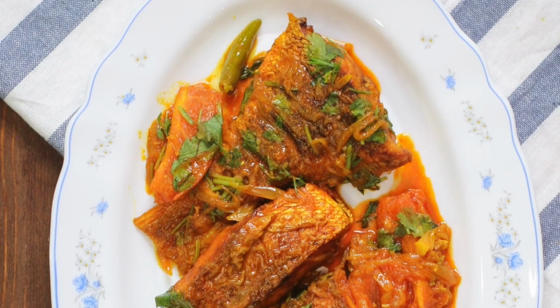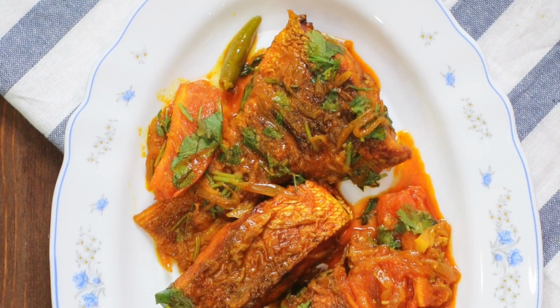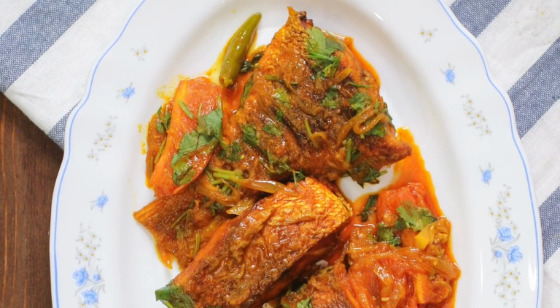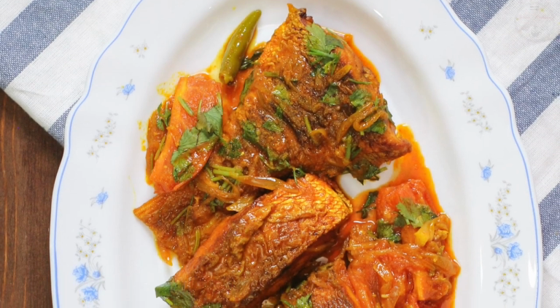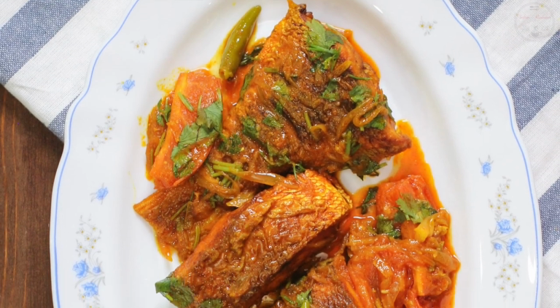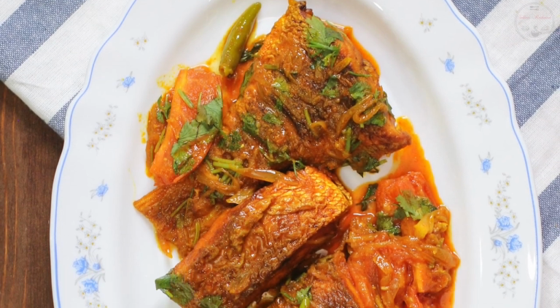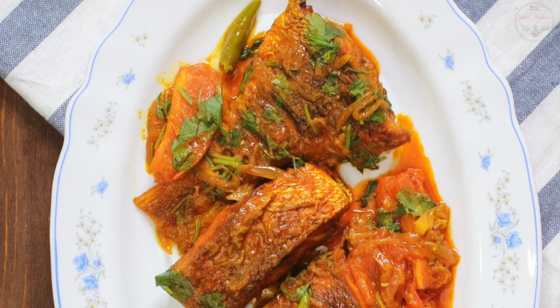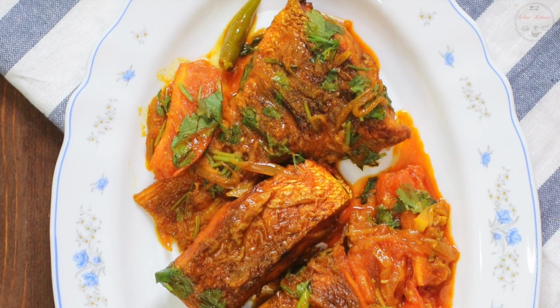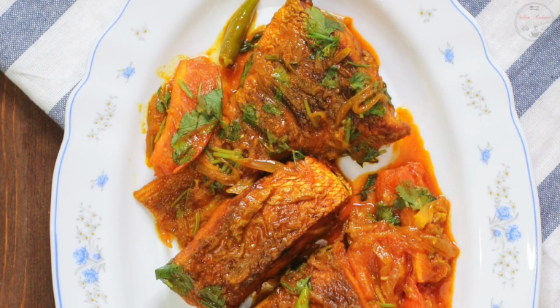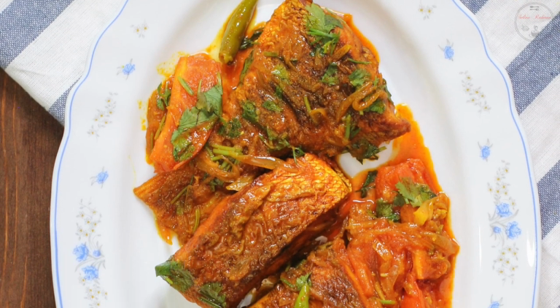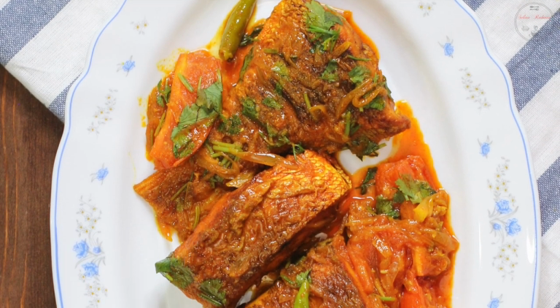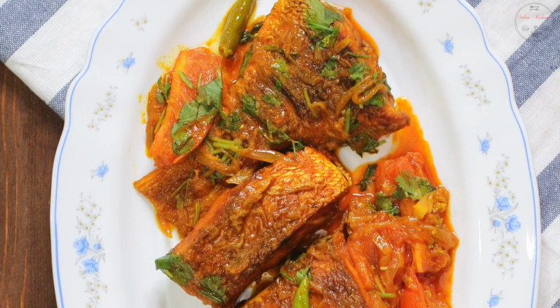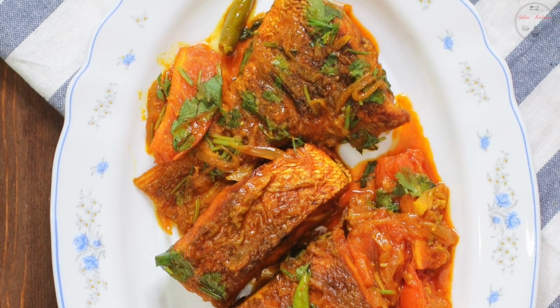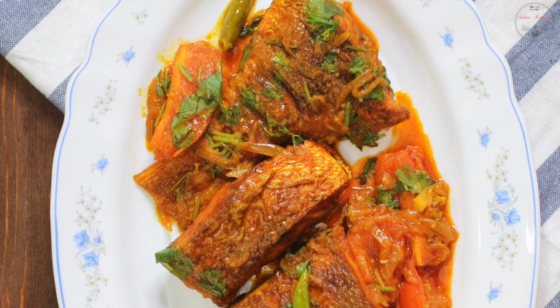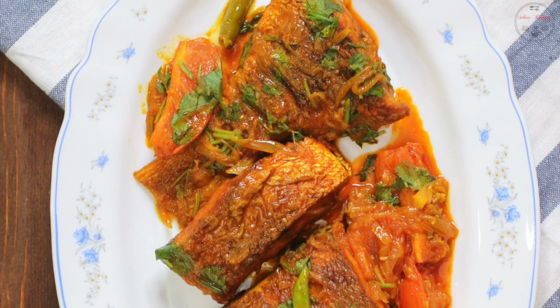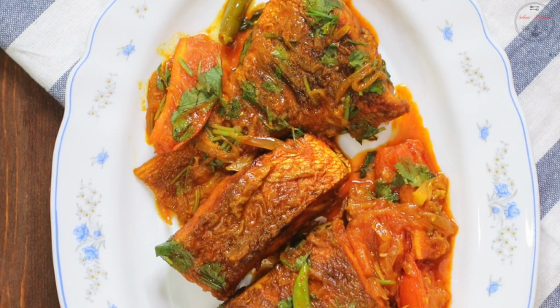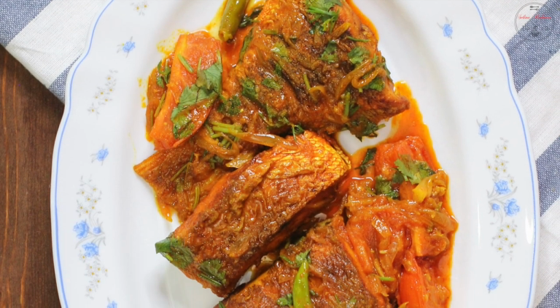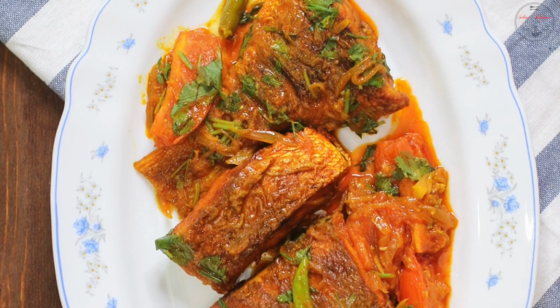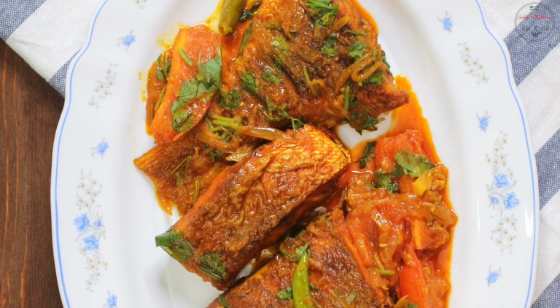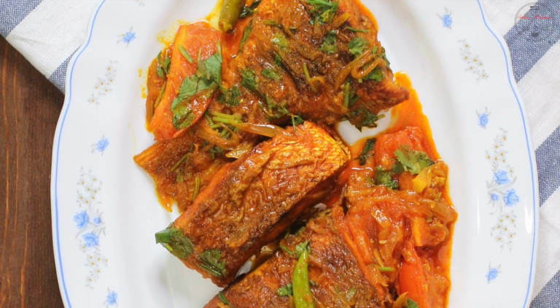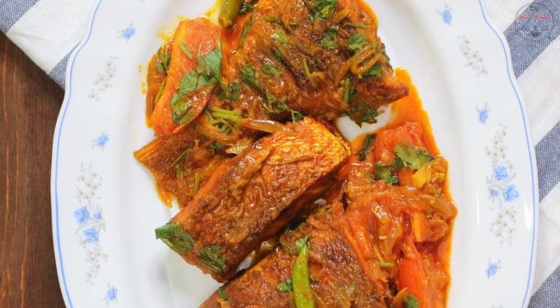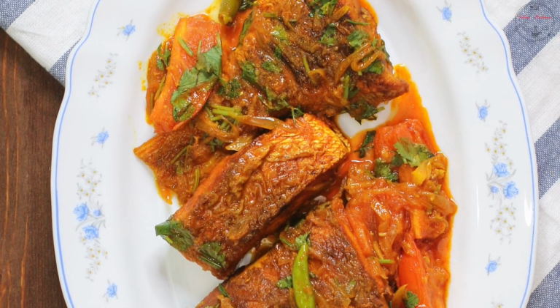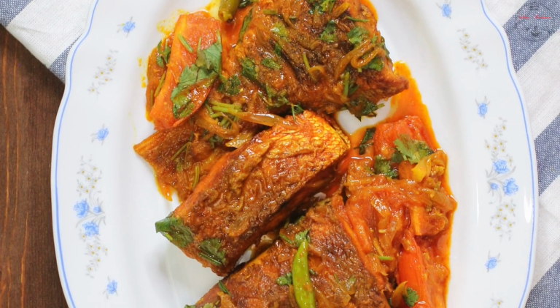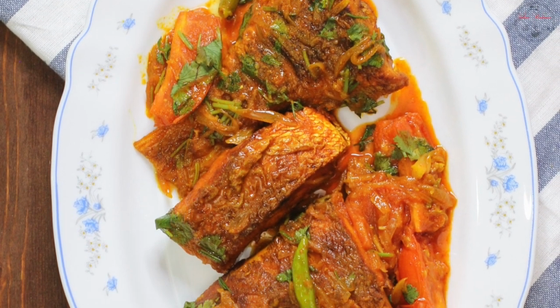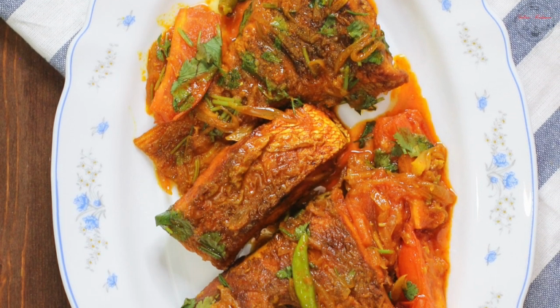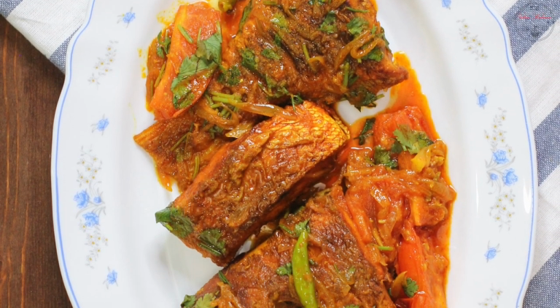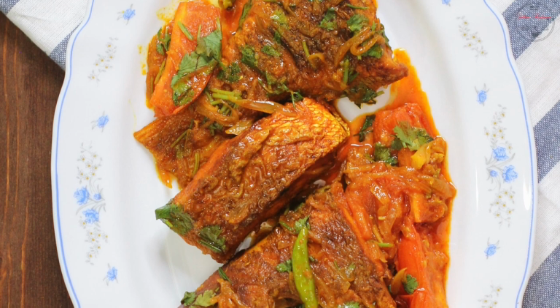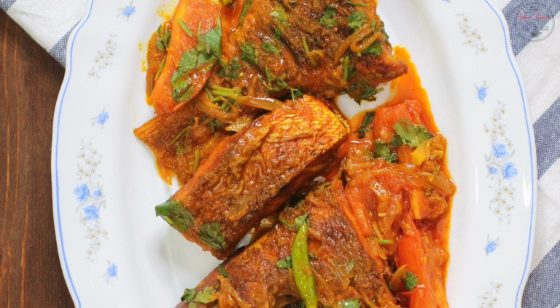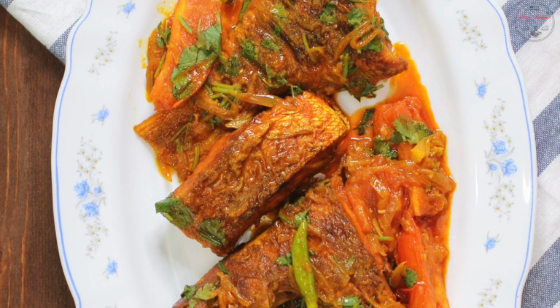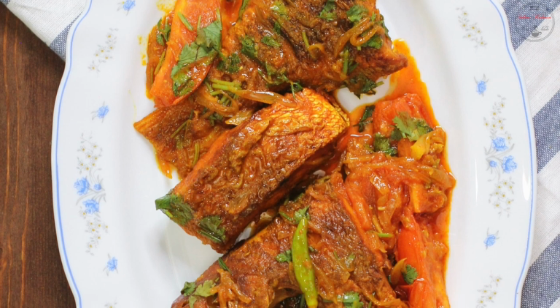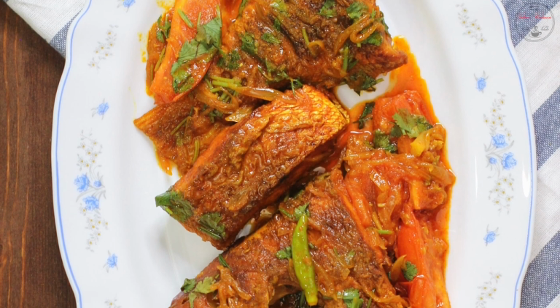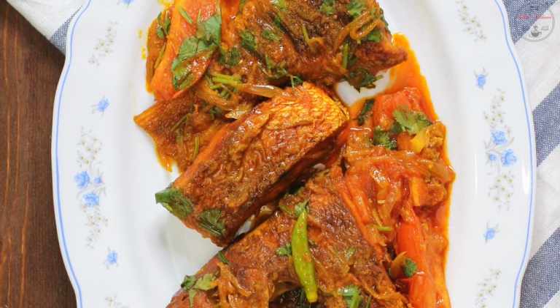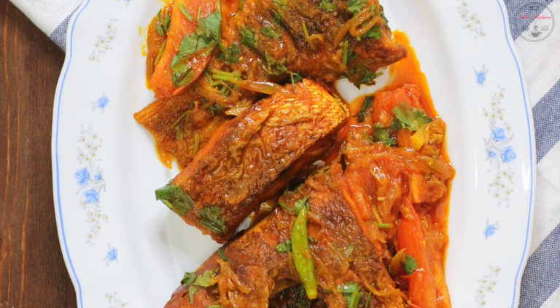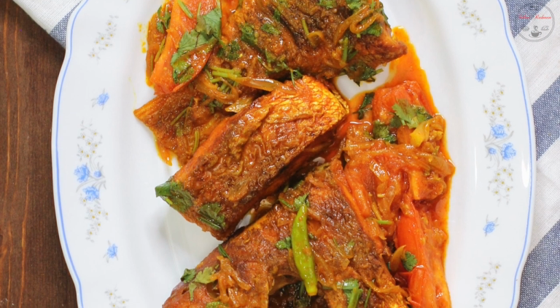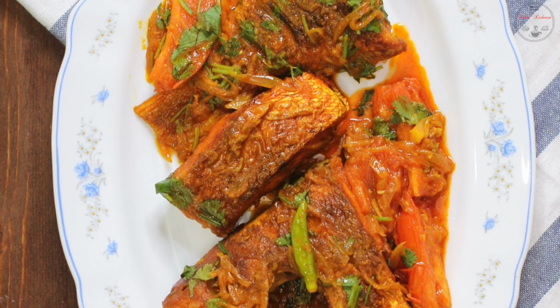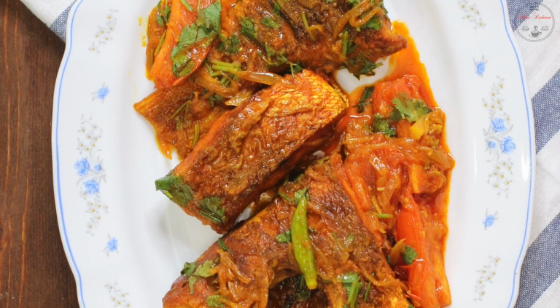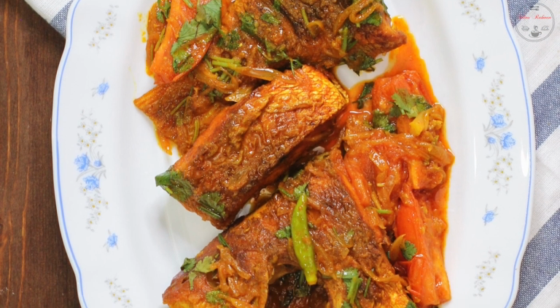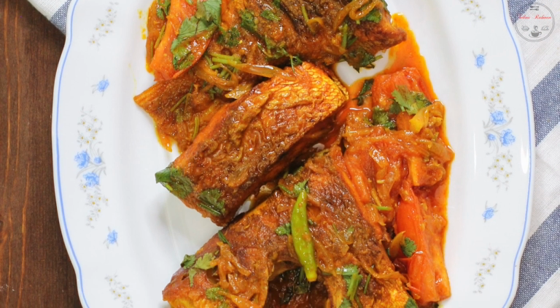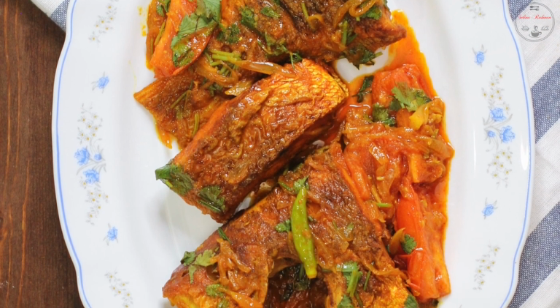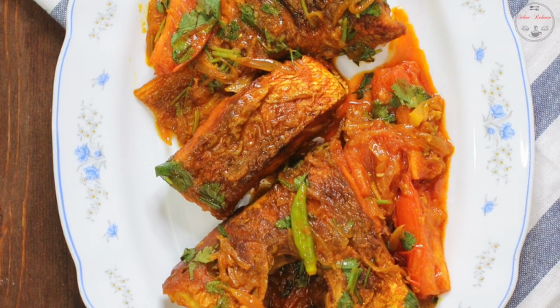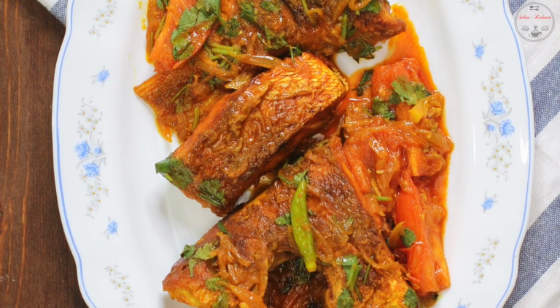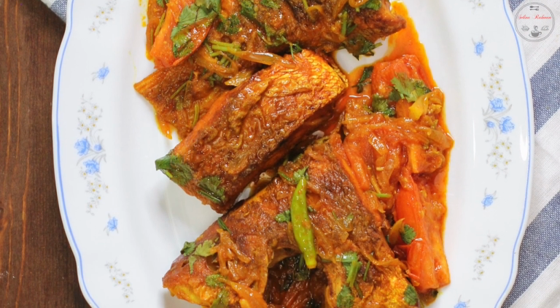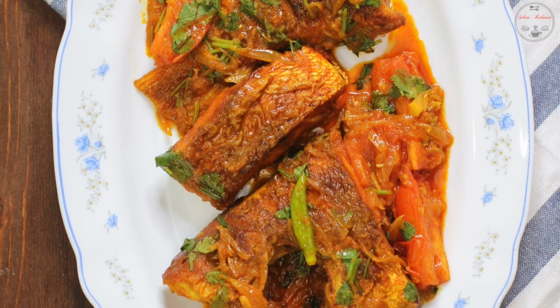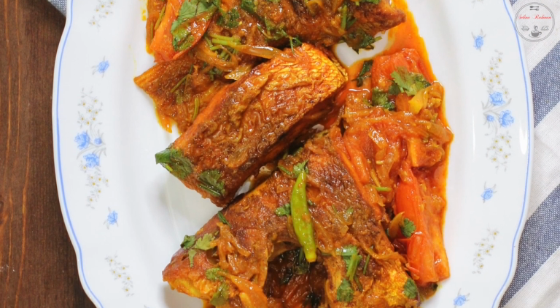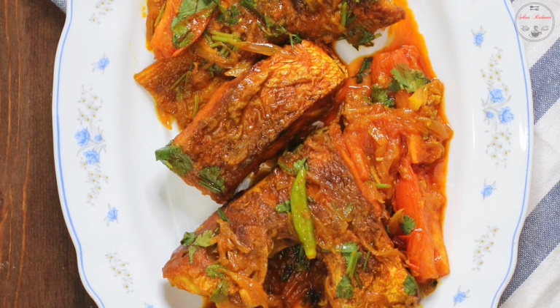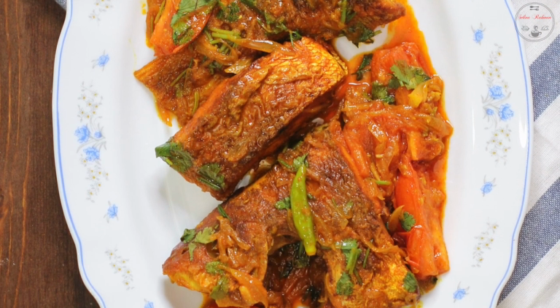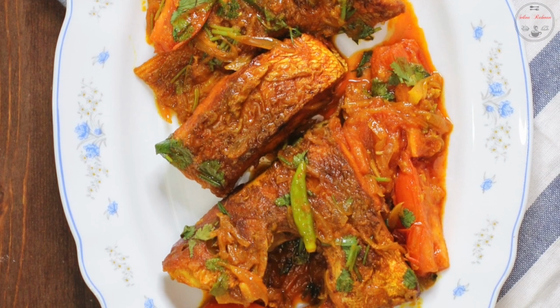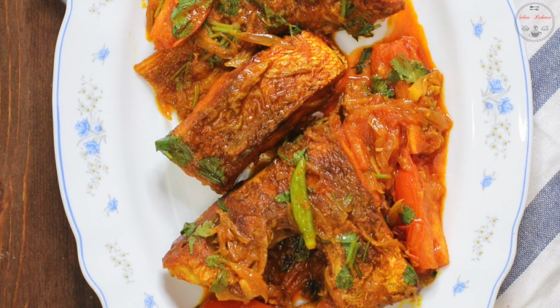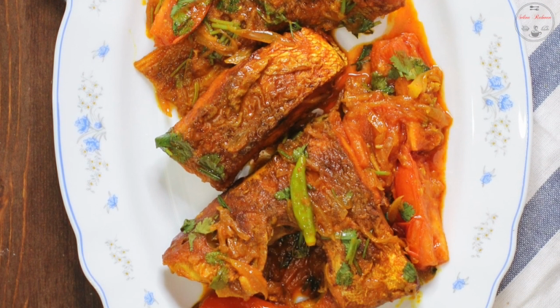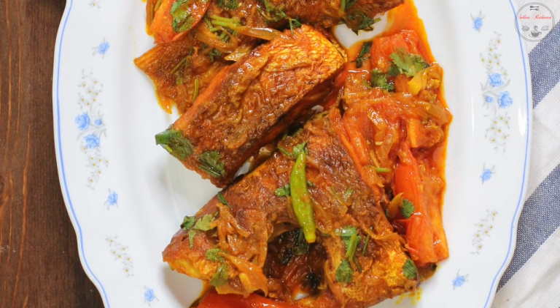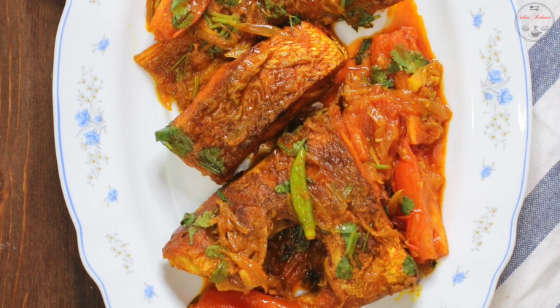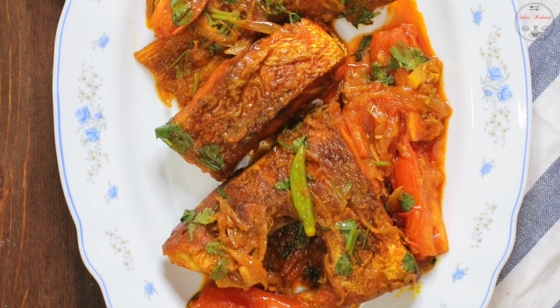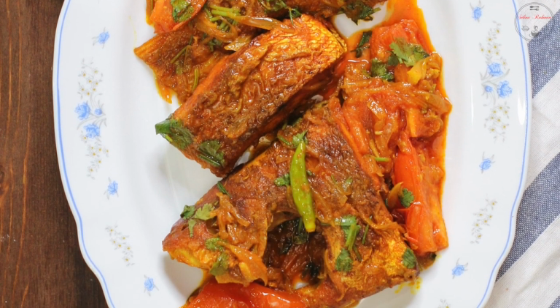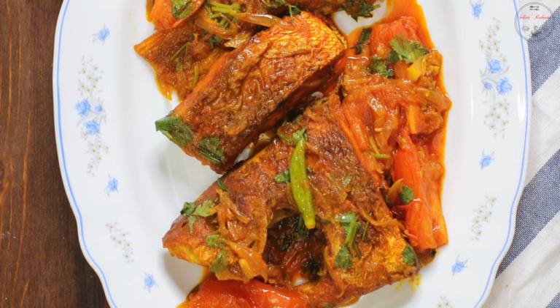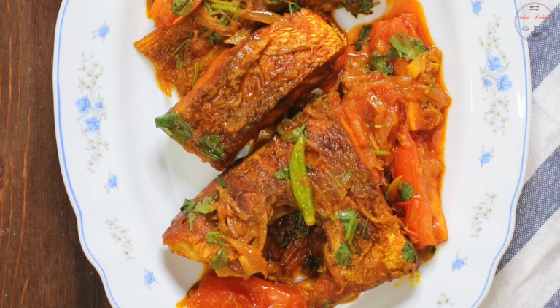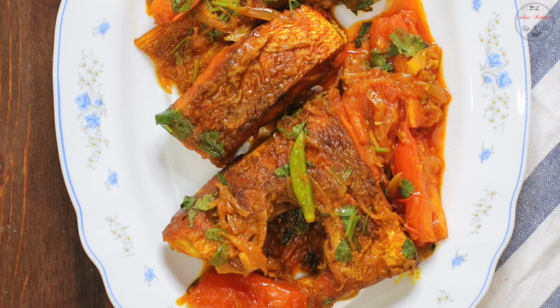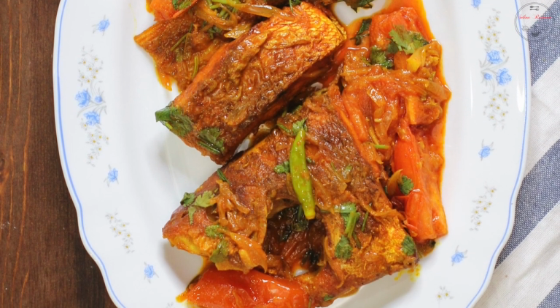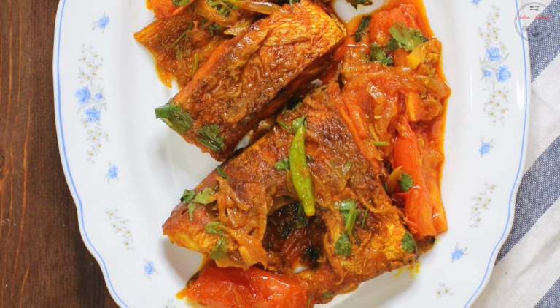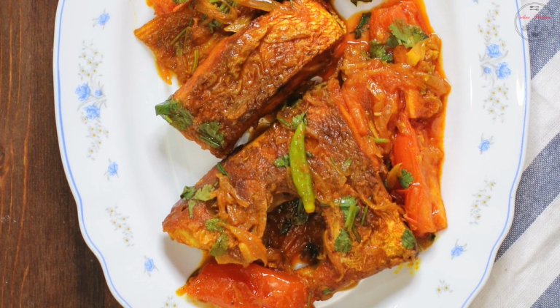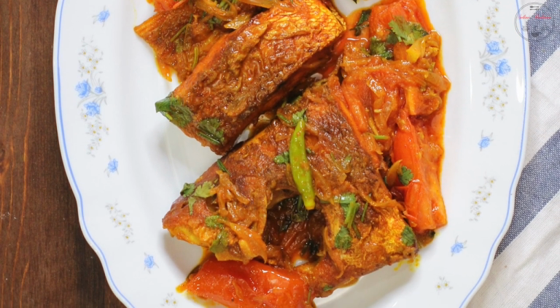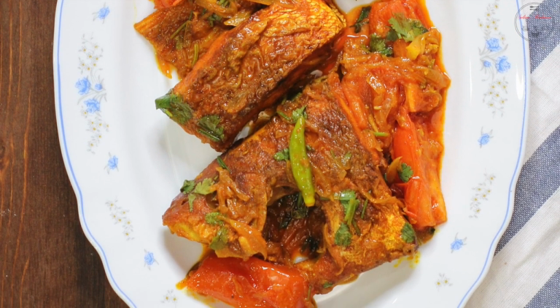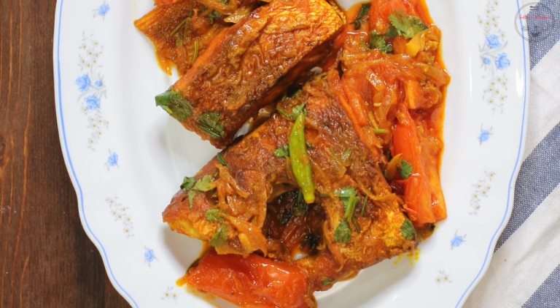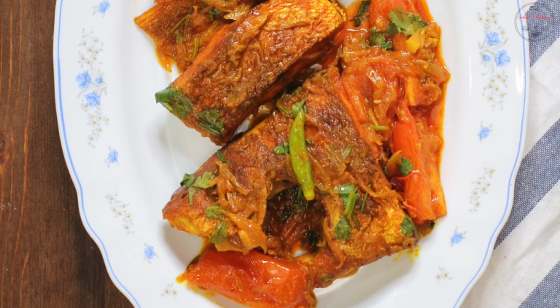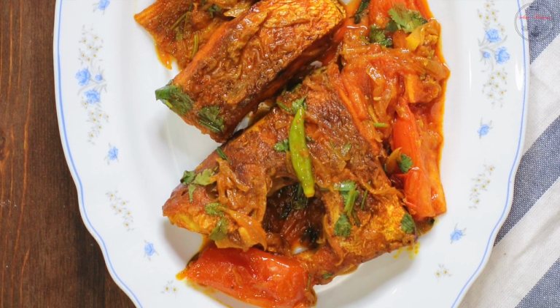Hello everyone, this is Selena Rahman. Welcome back to my channel. Today's recipe is Red Snapper fish recipe.